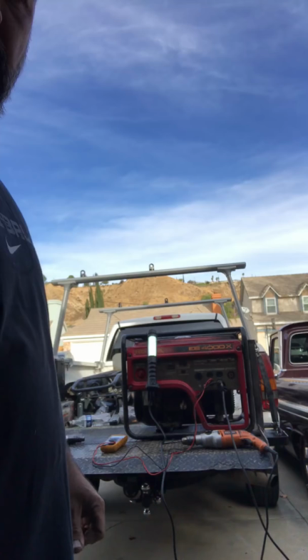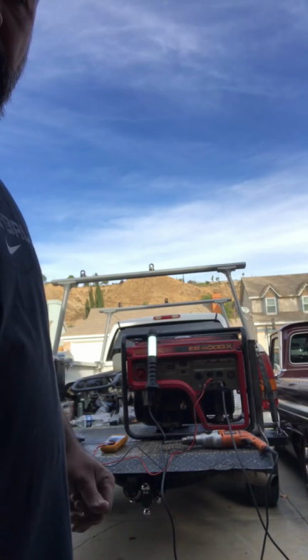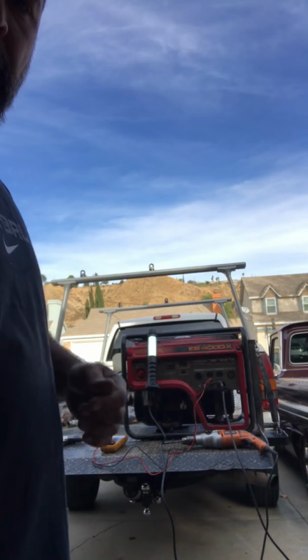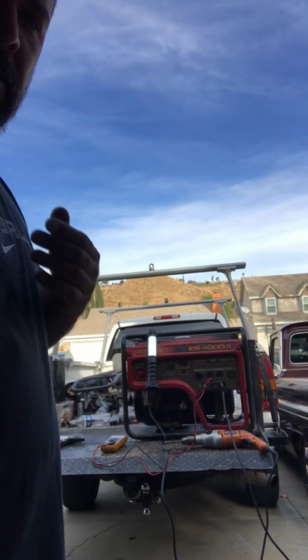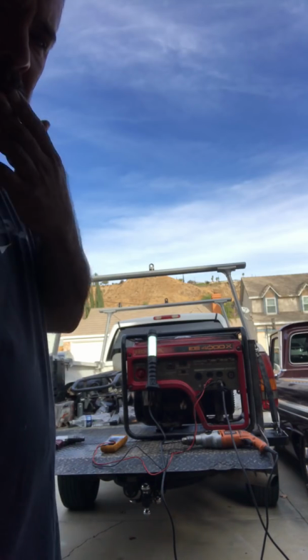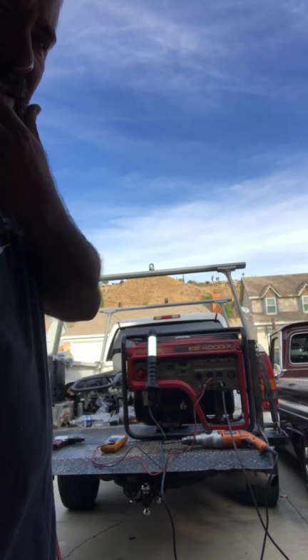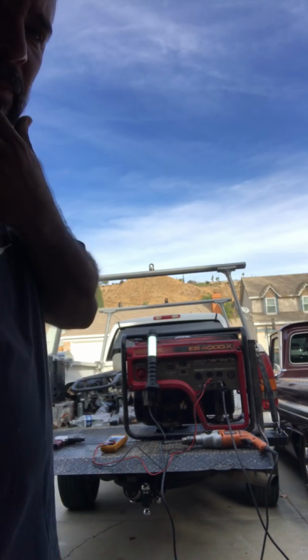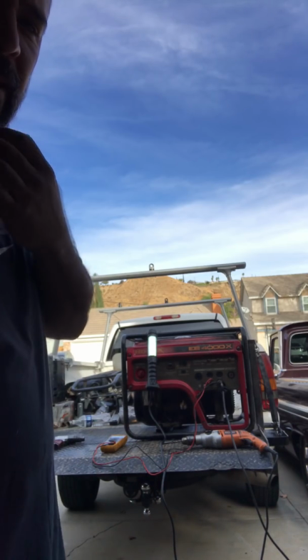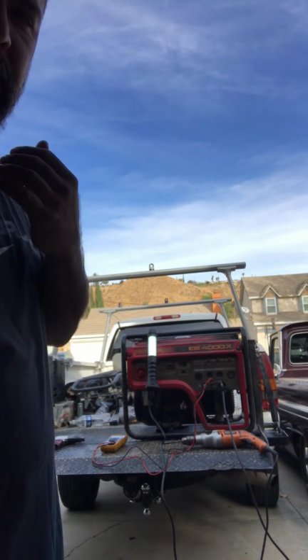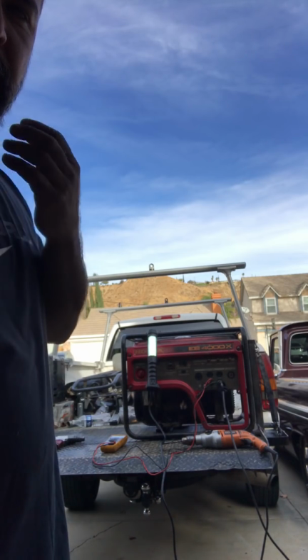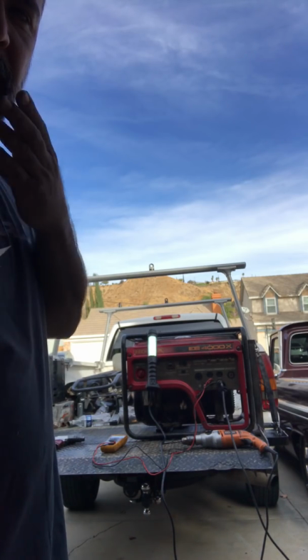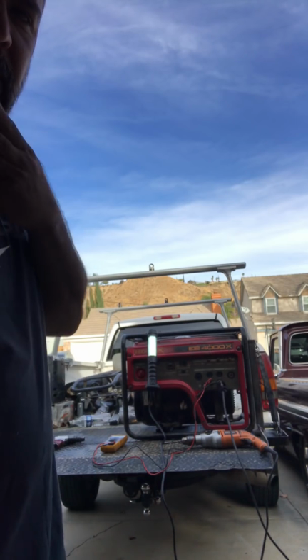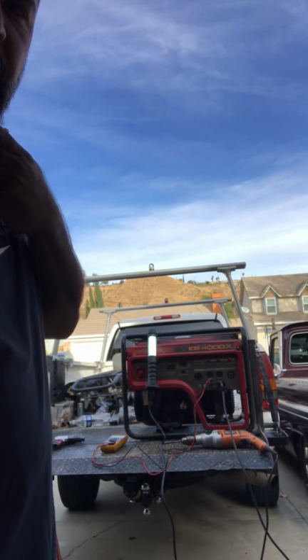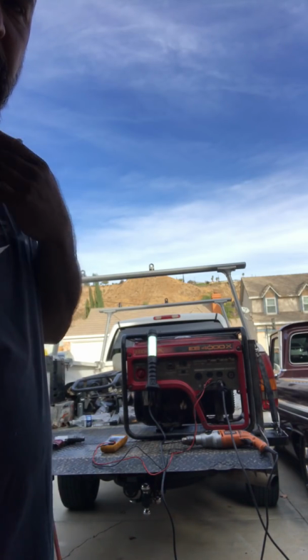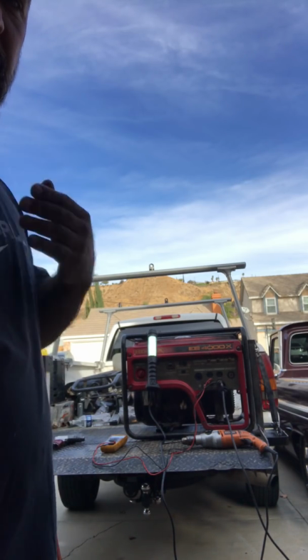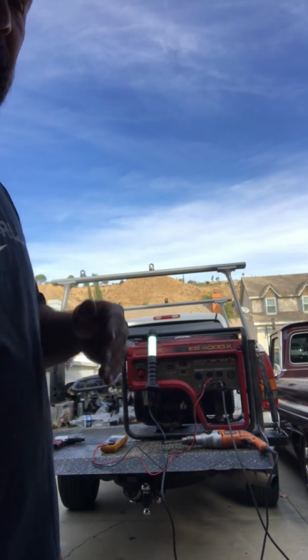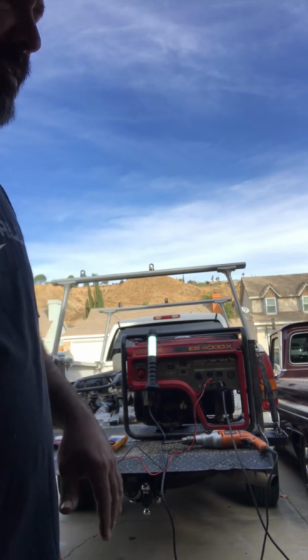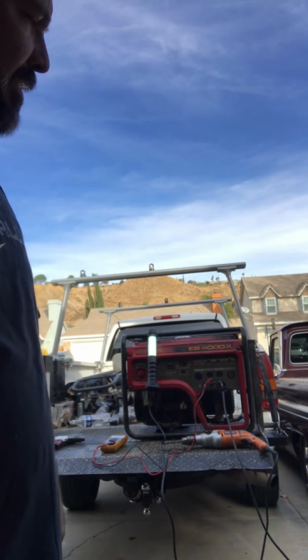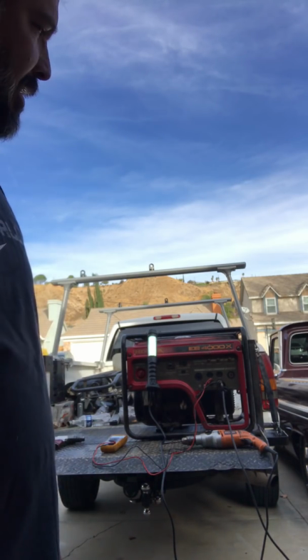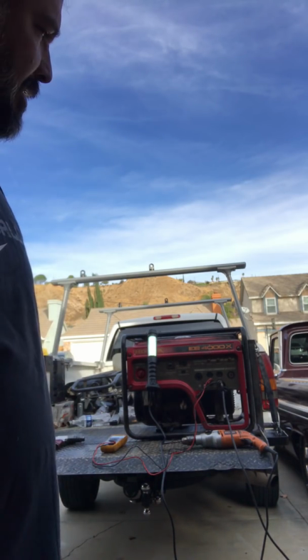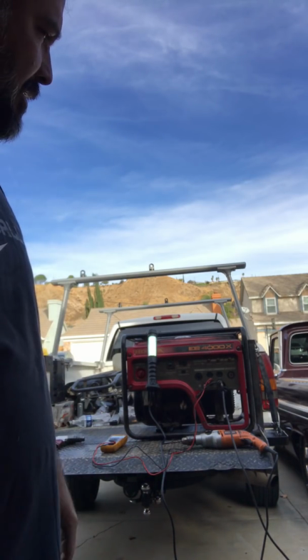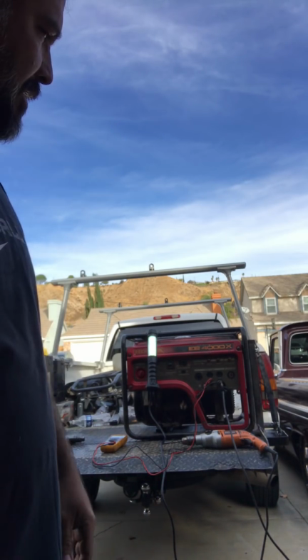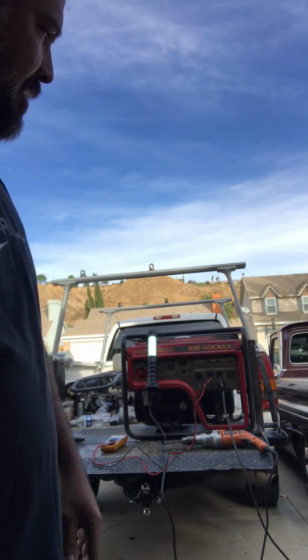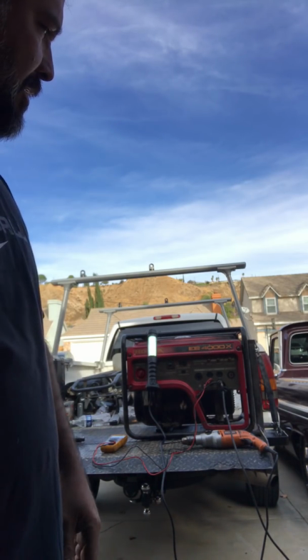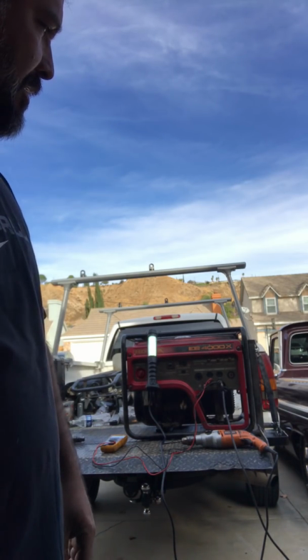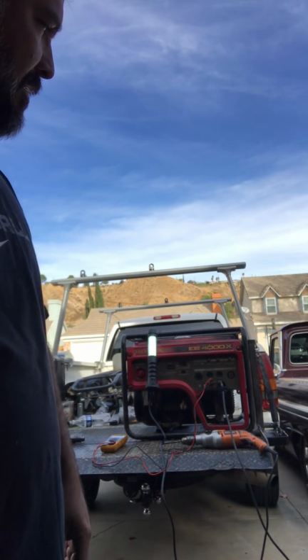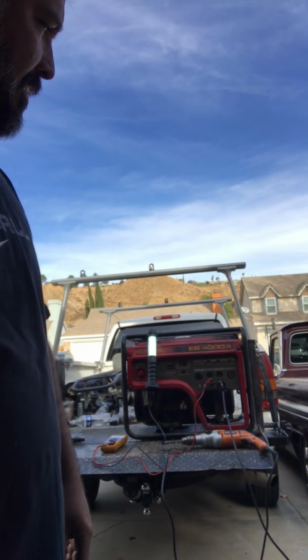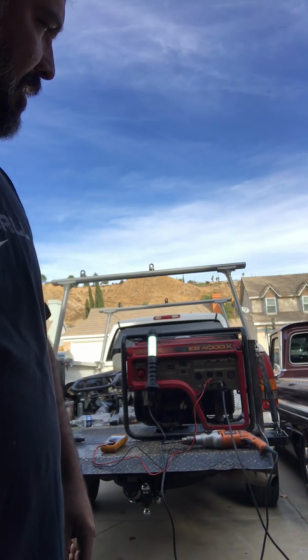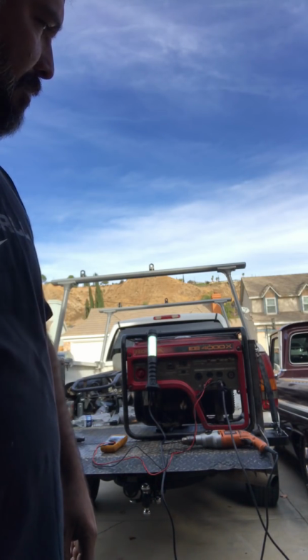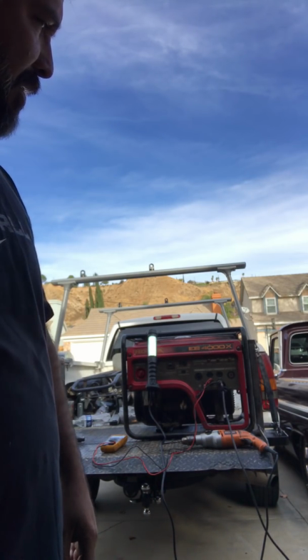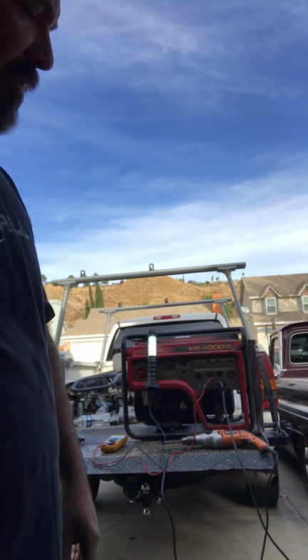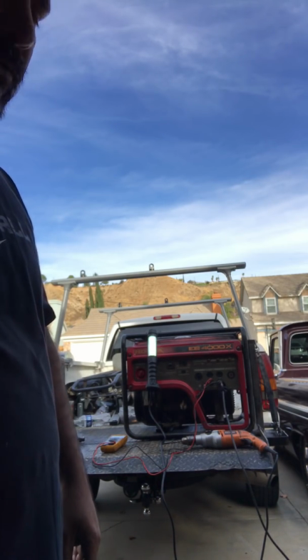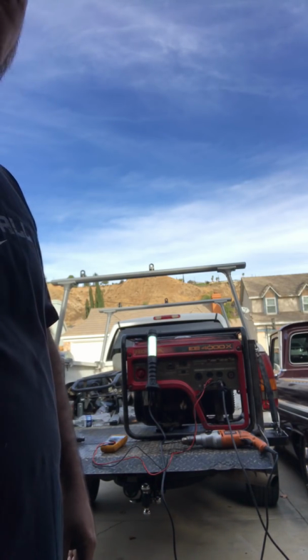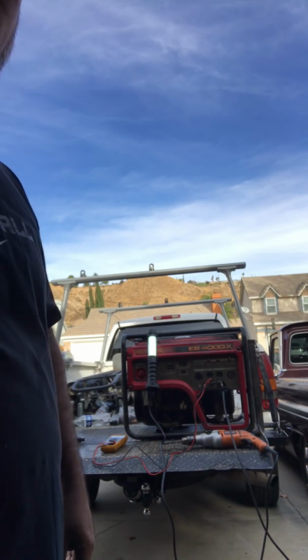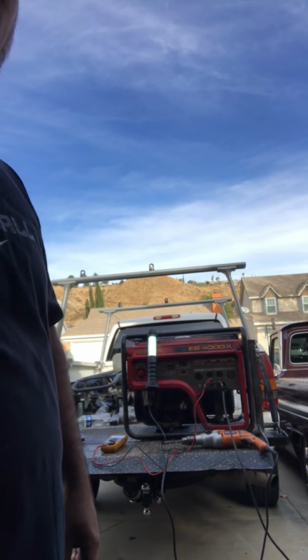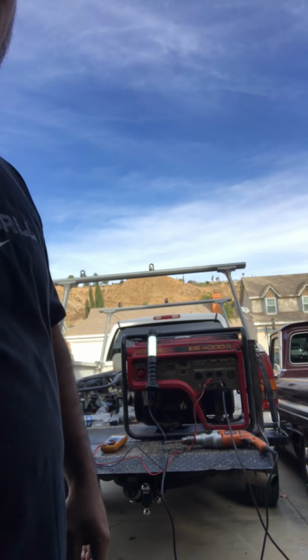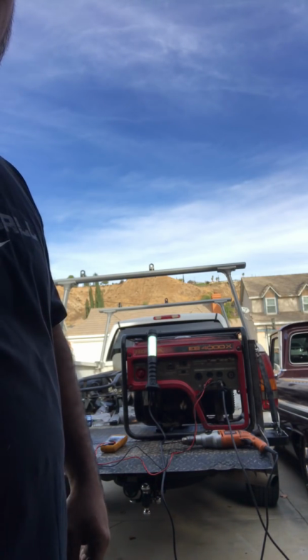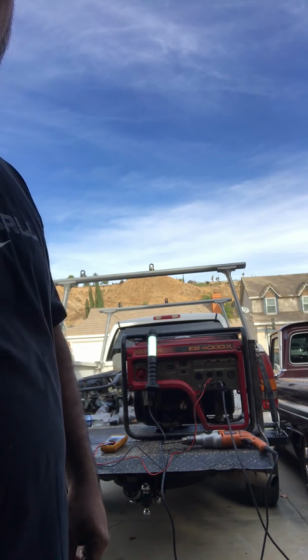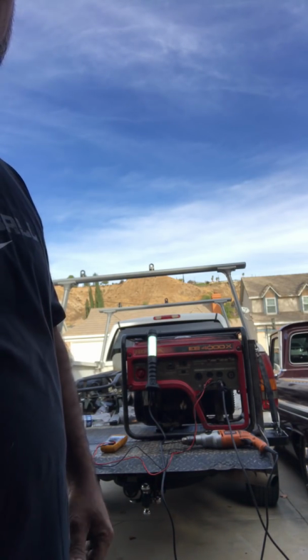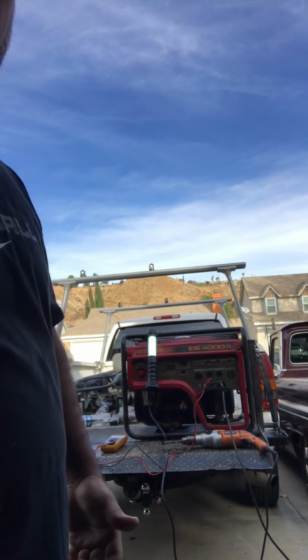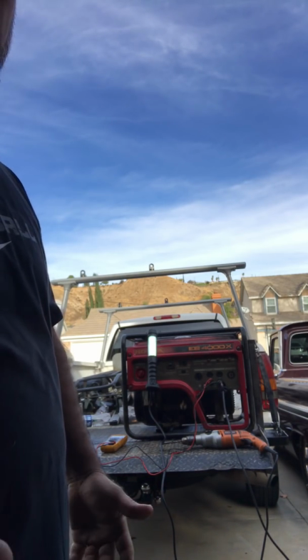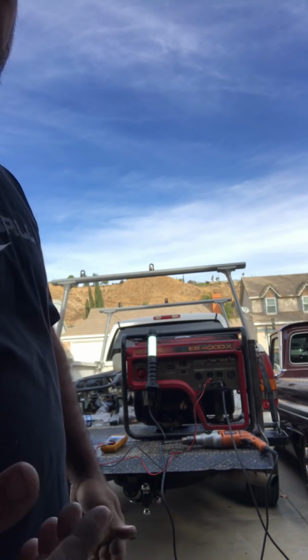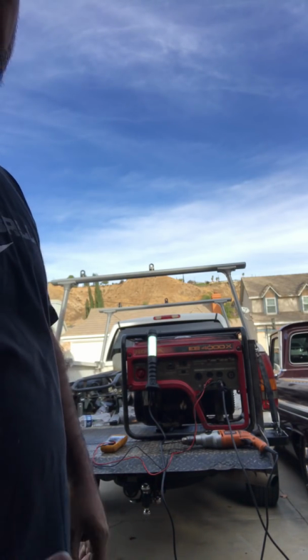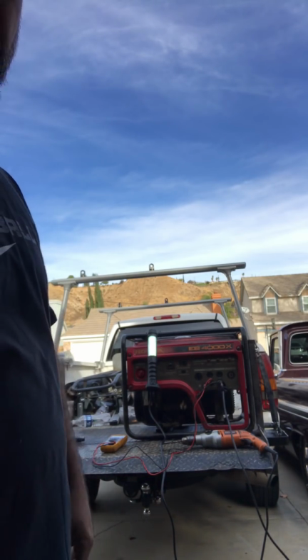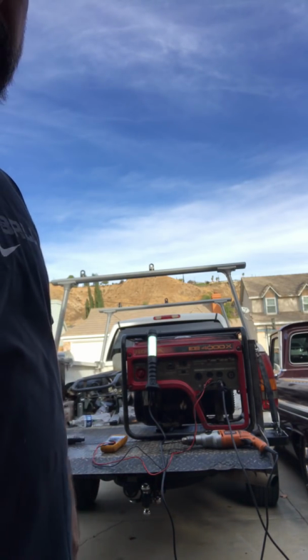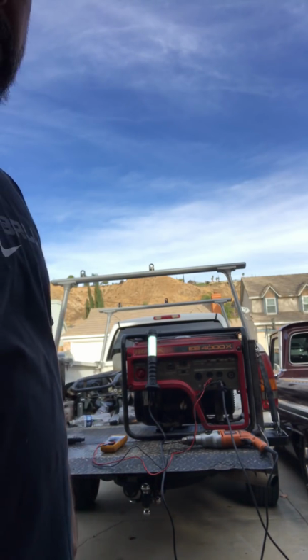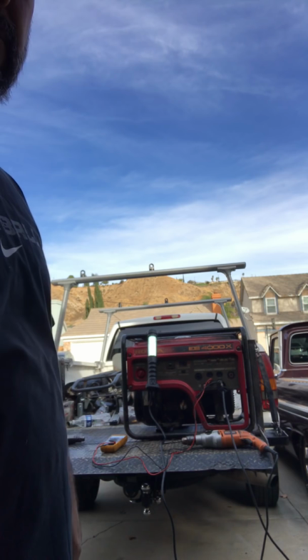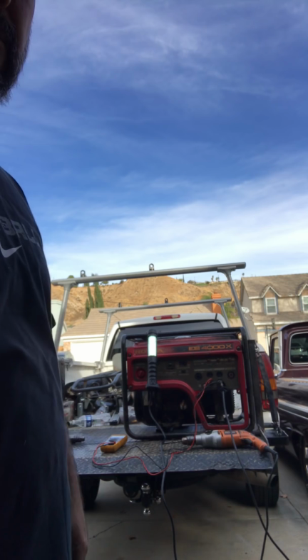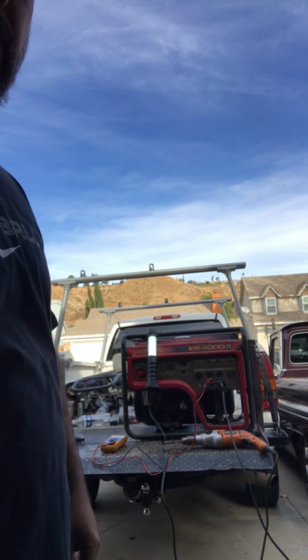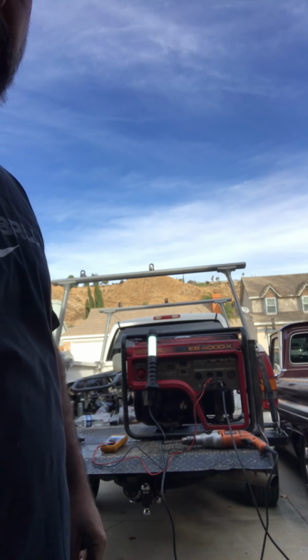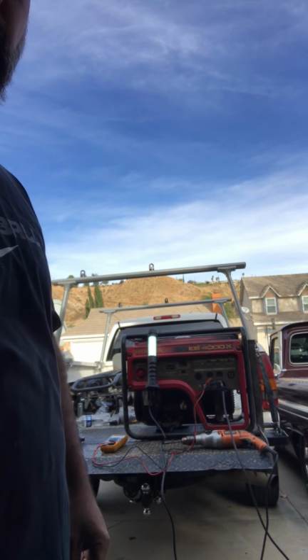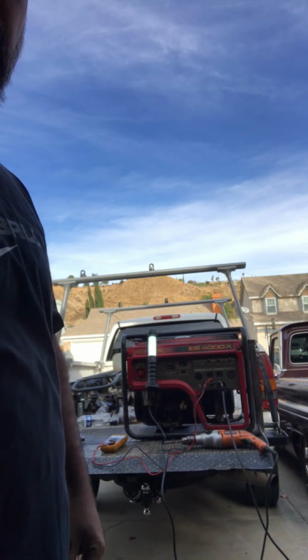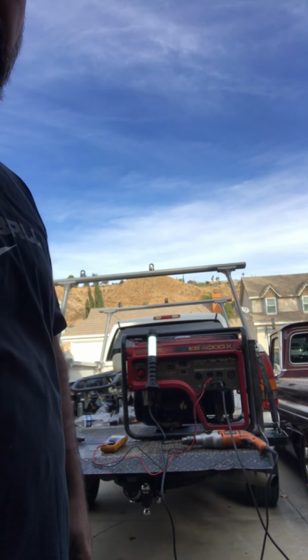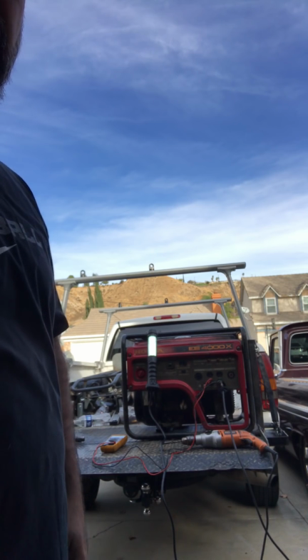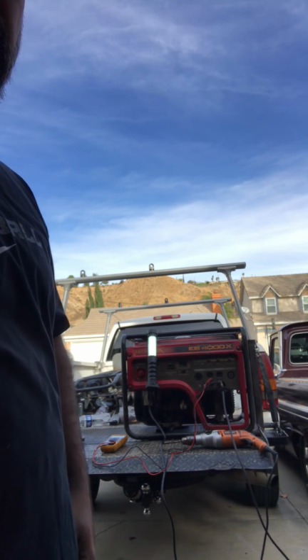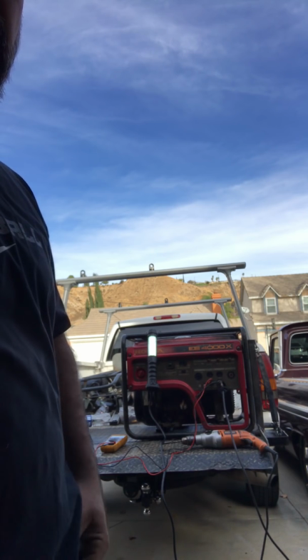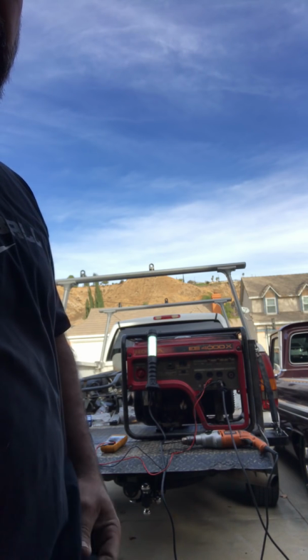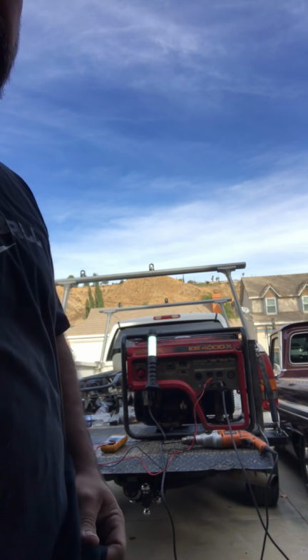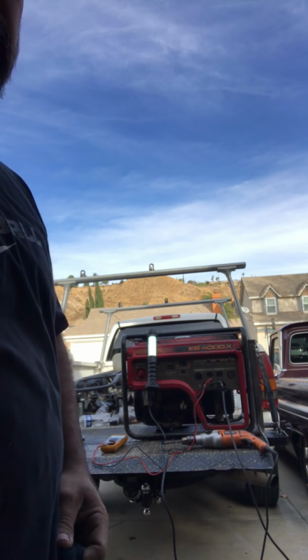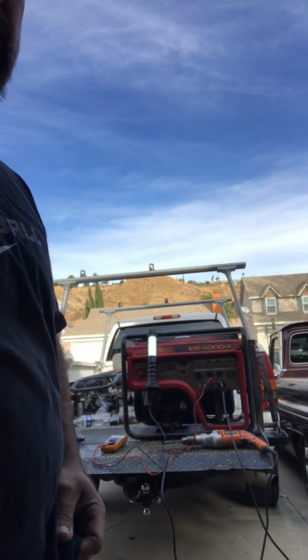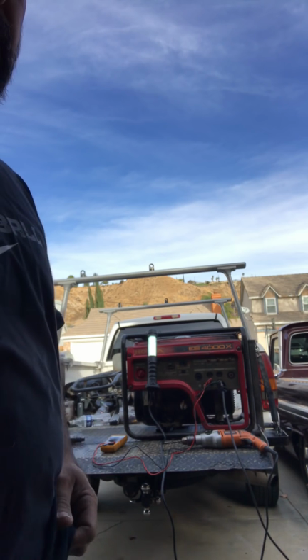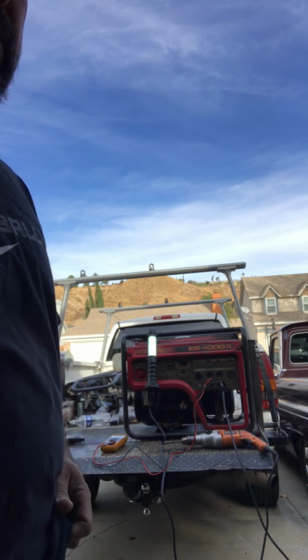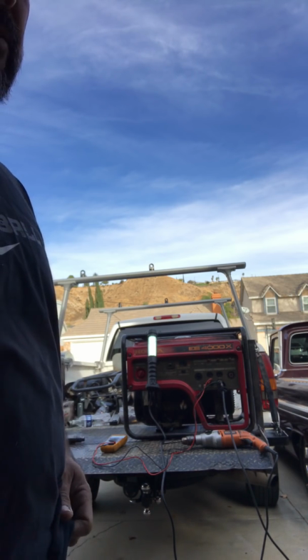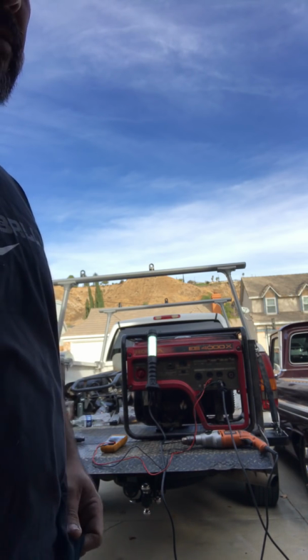So I picked up this generator last night. It's a Honda EB4000X. It retails for about $2,500 bucks brand new.